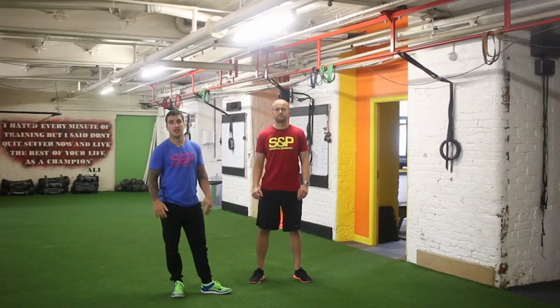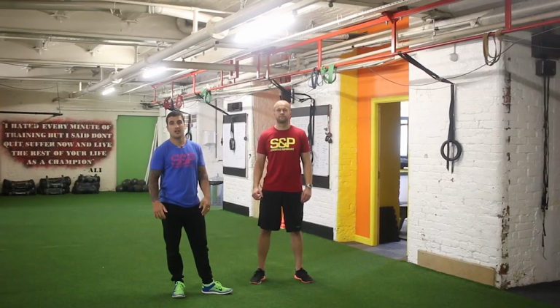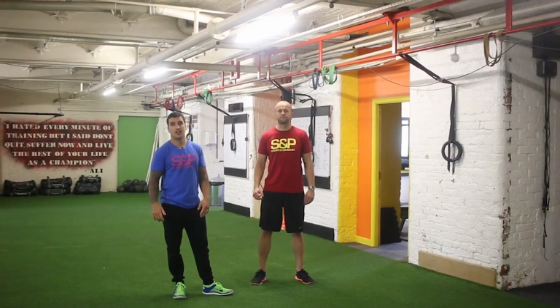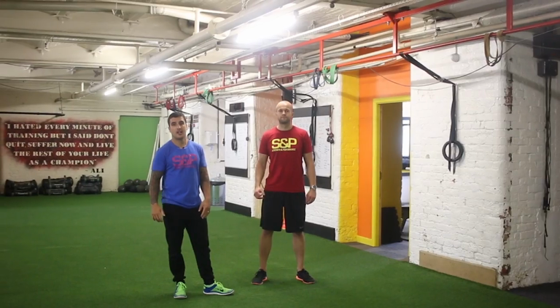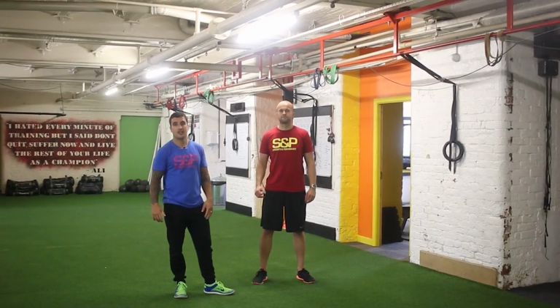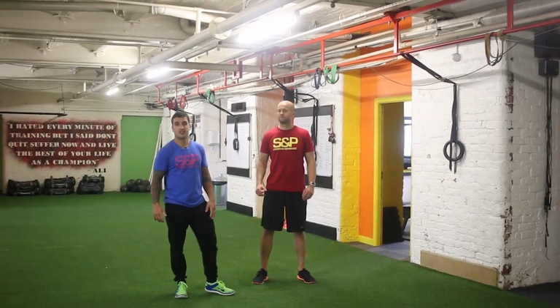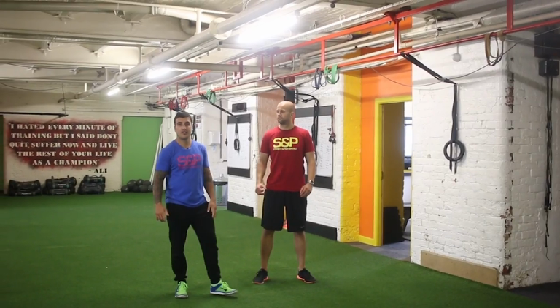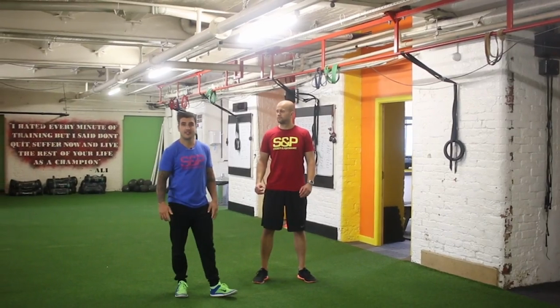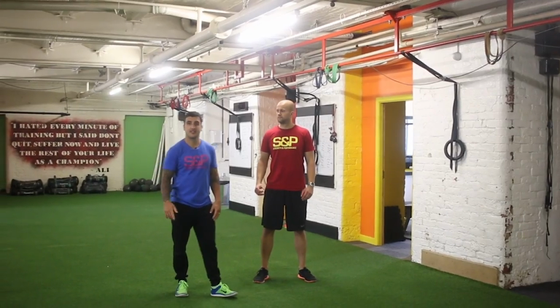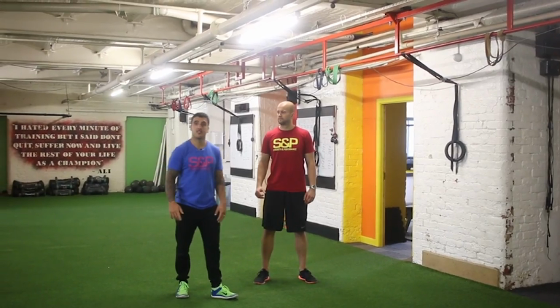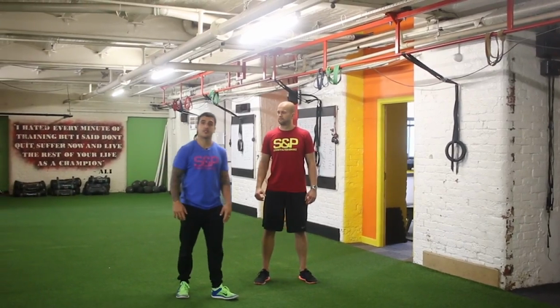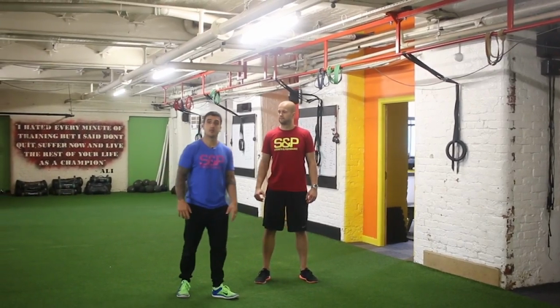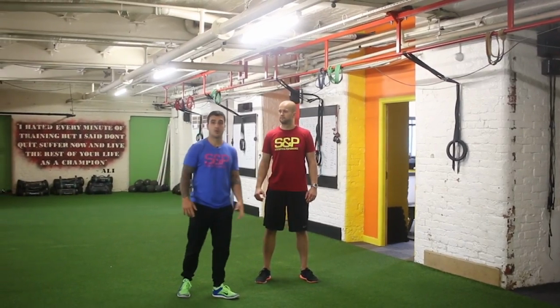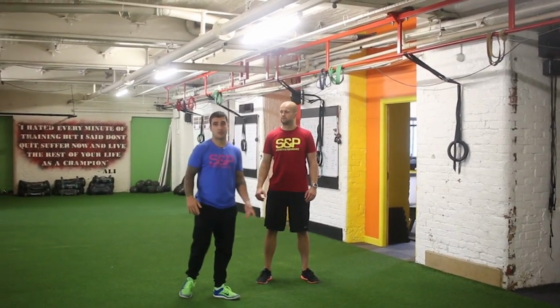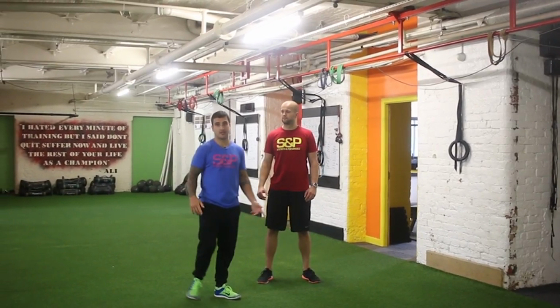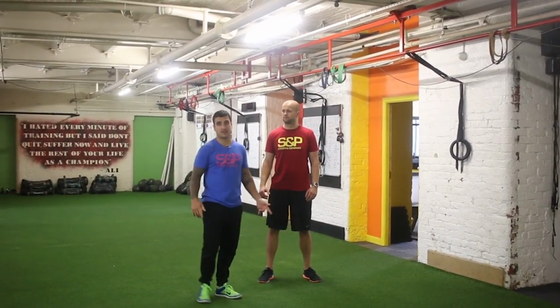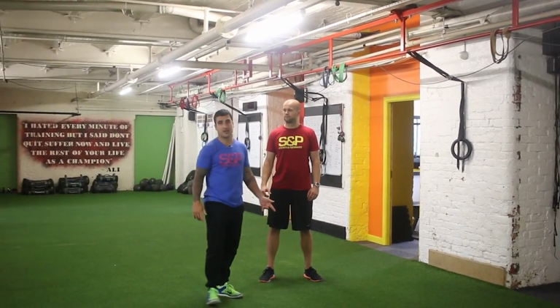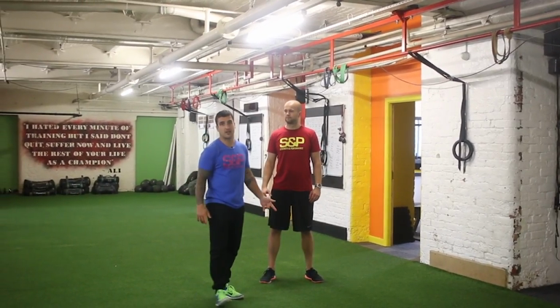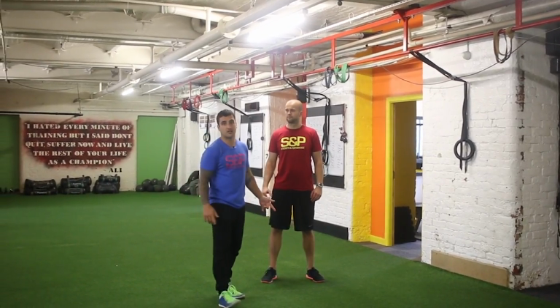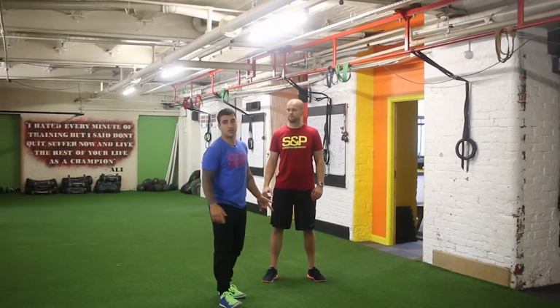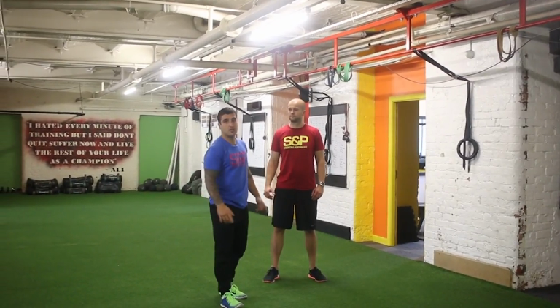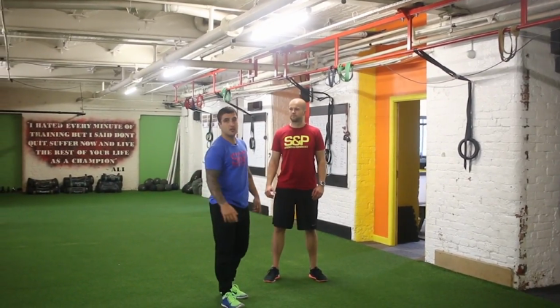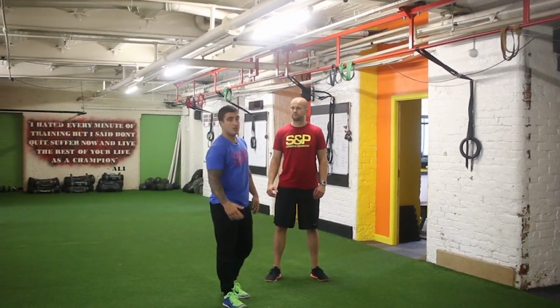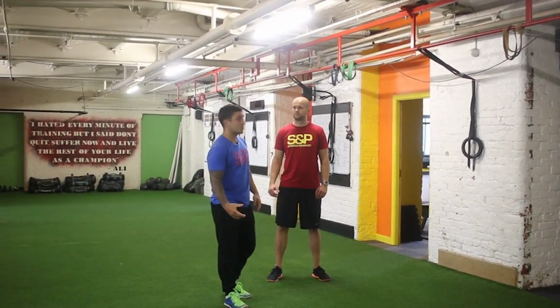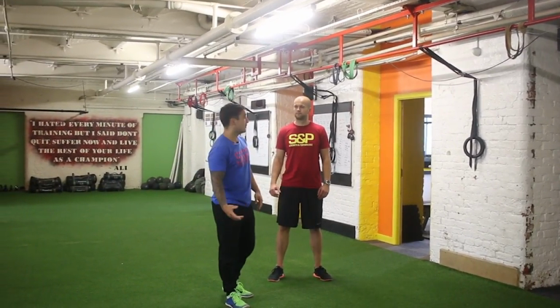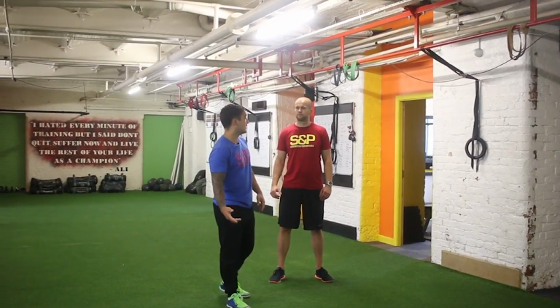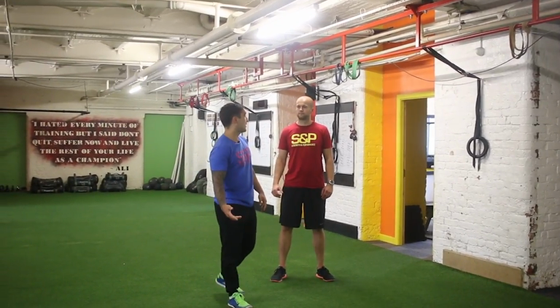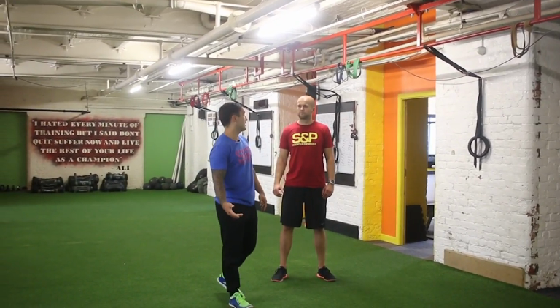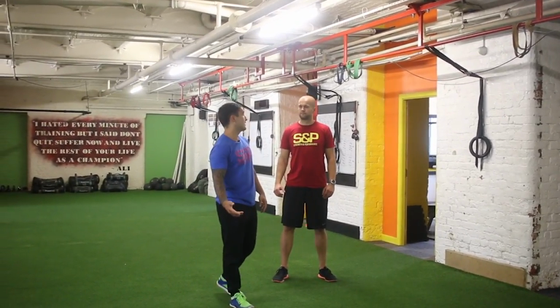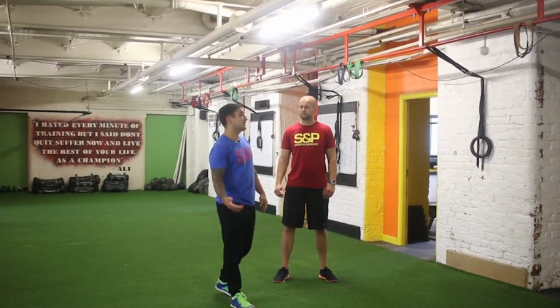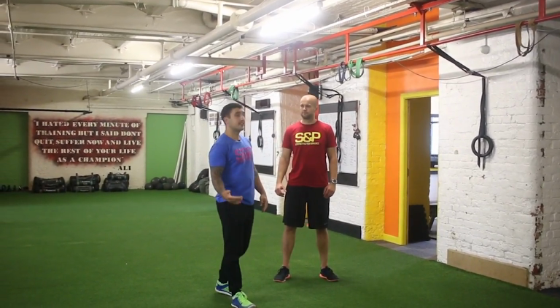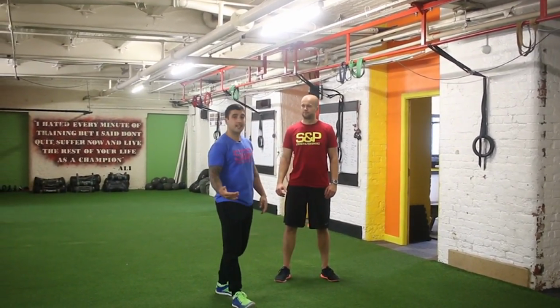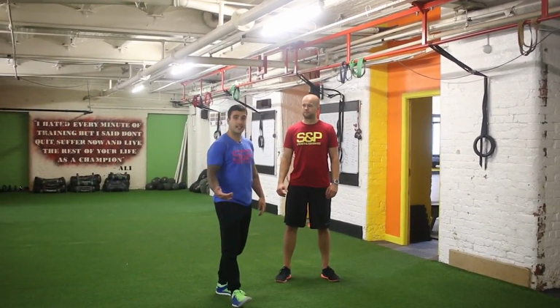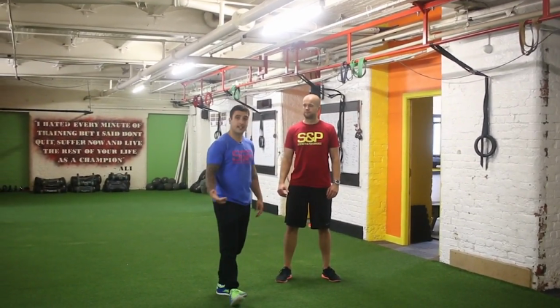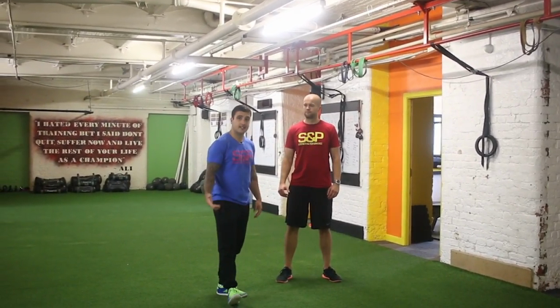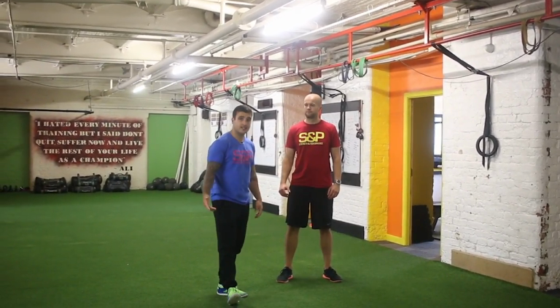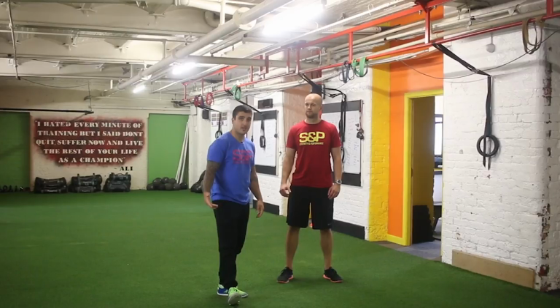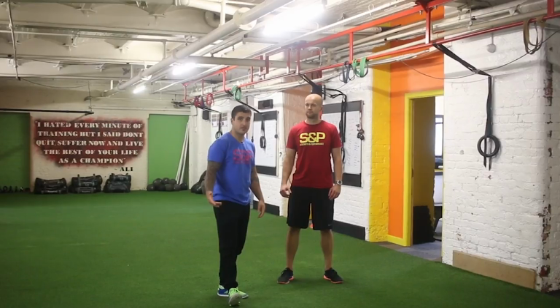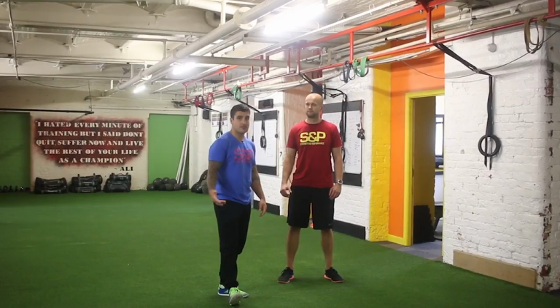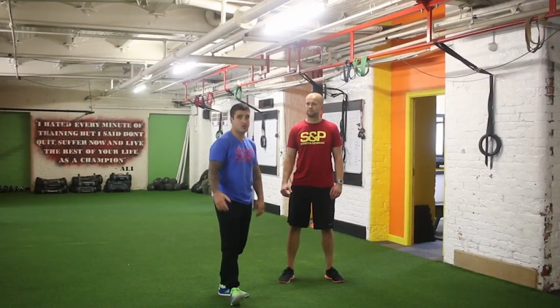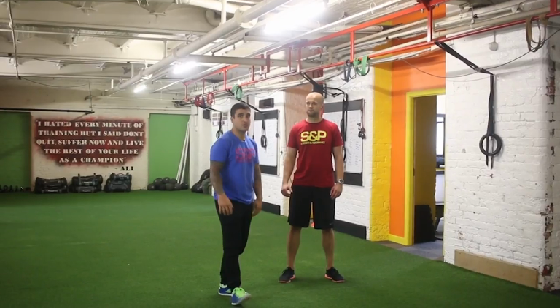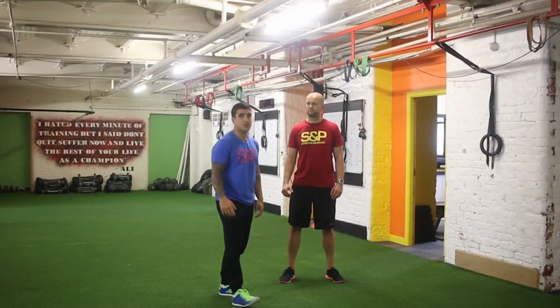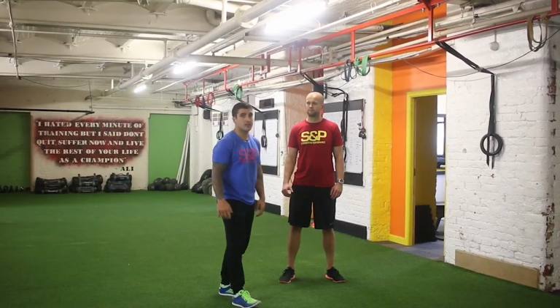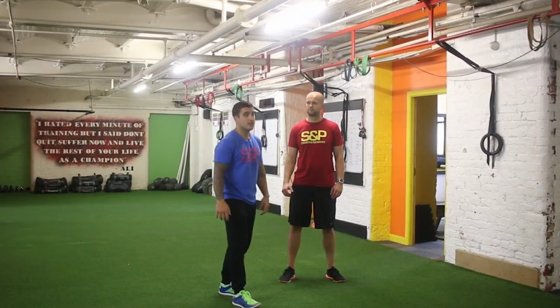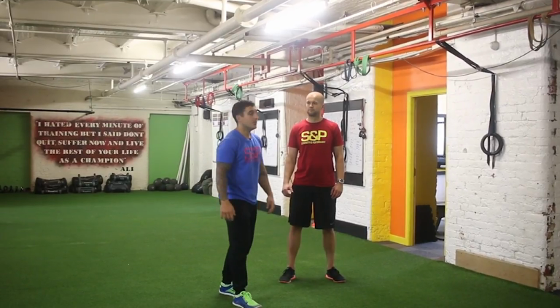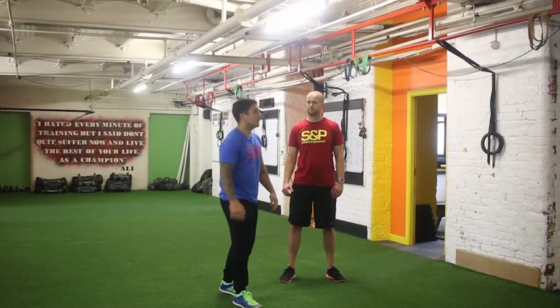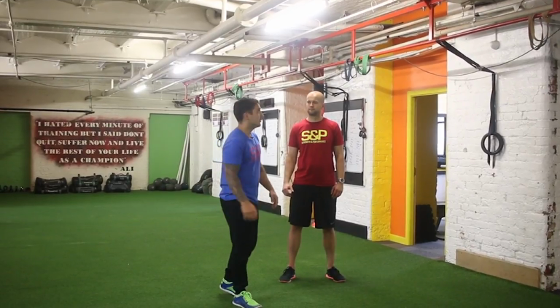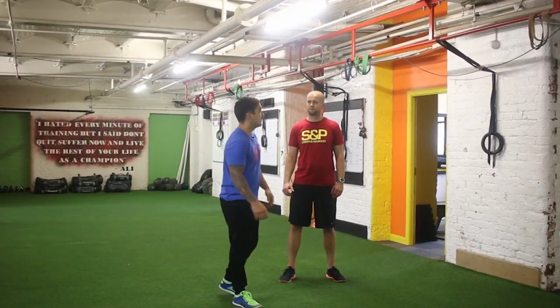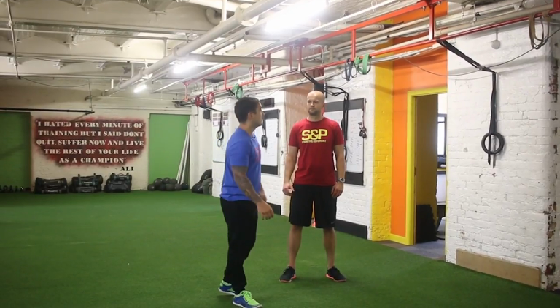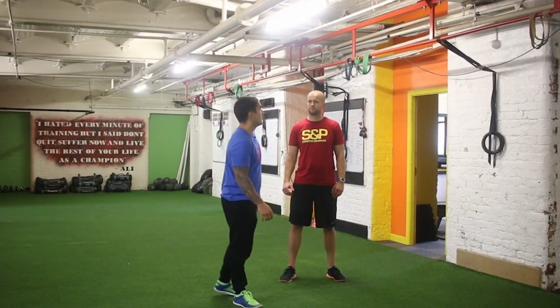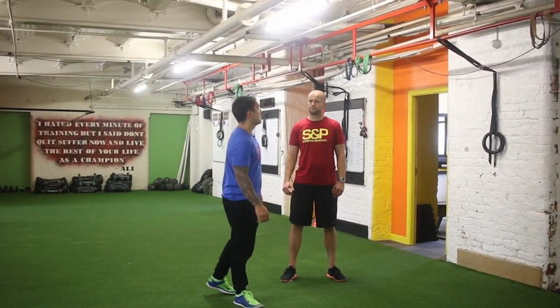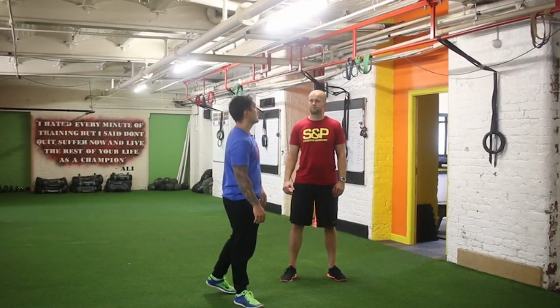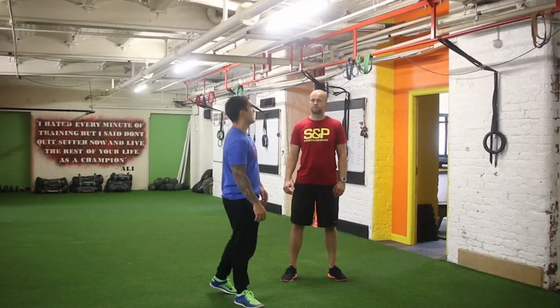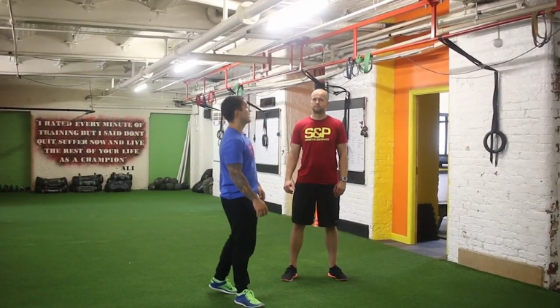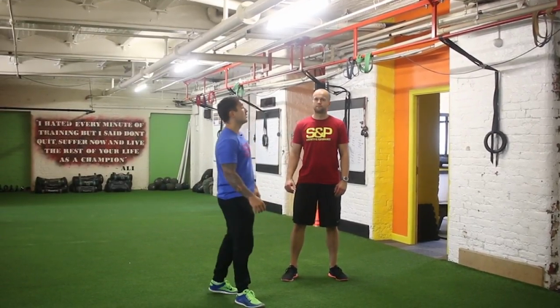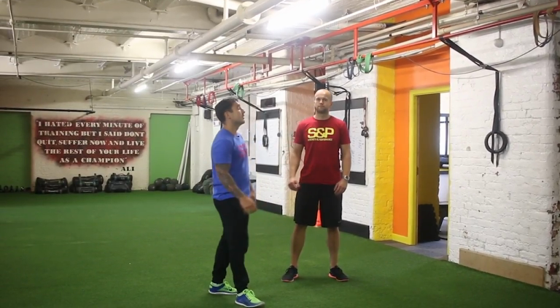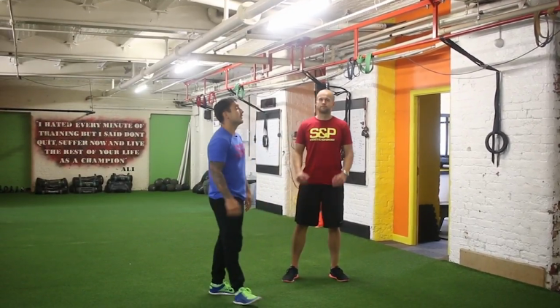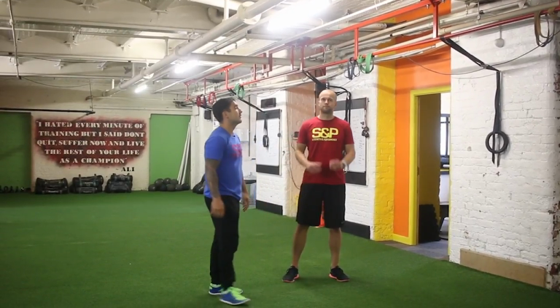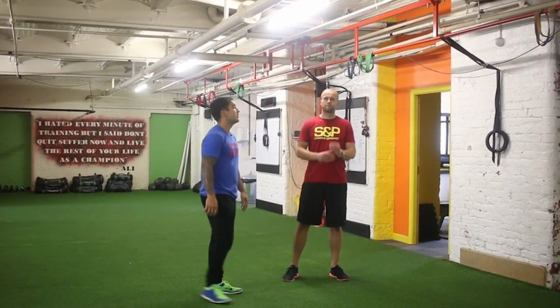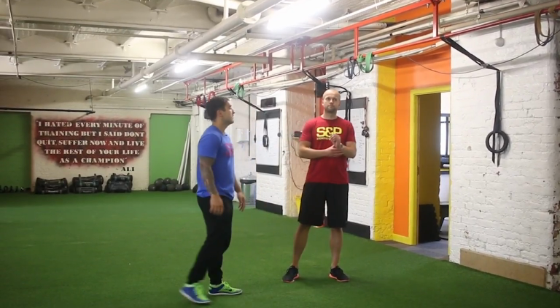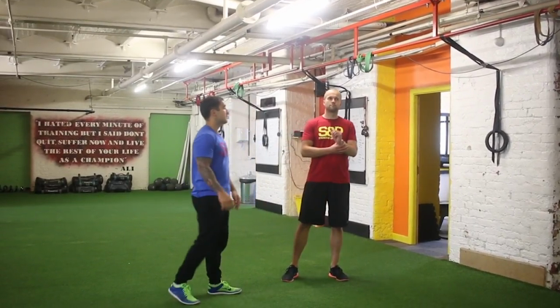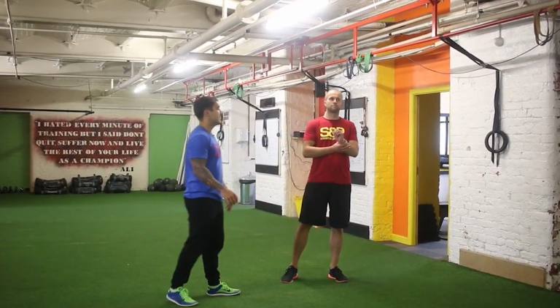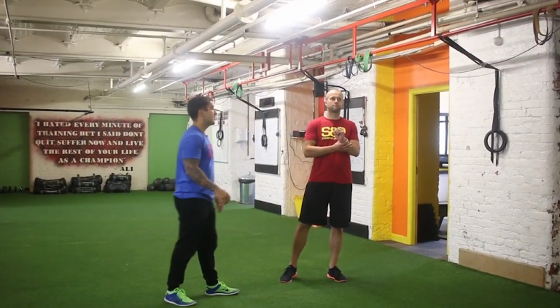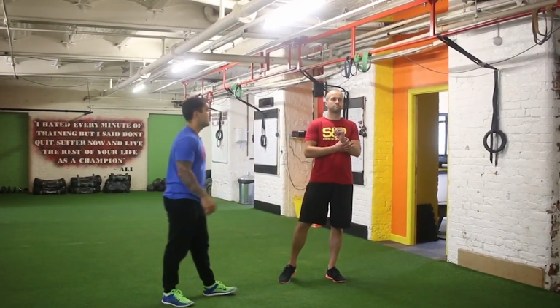Hey guys, this is the pull-up exercise. Some may say it's the king exercise around. So Zee's going to demonstrate a few reps now.